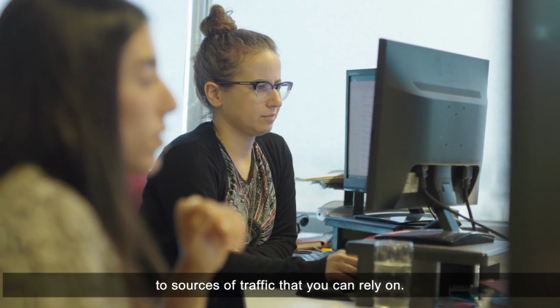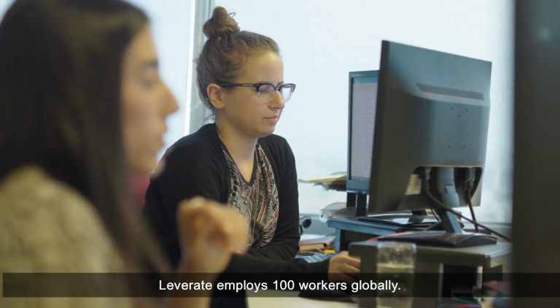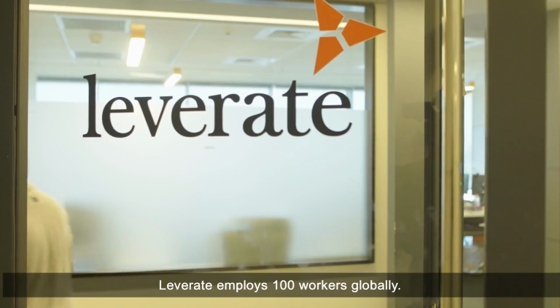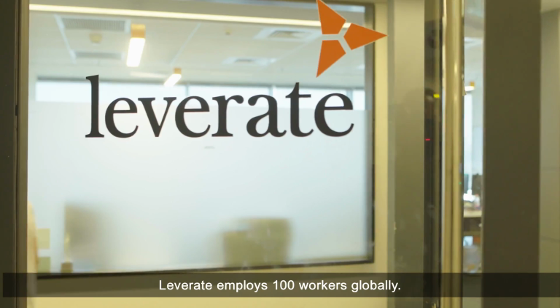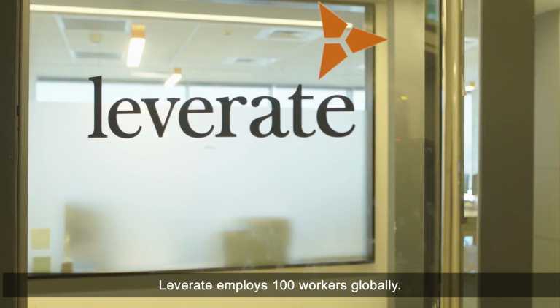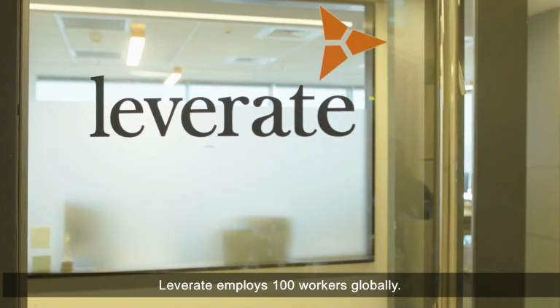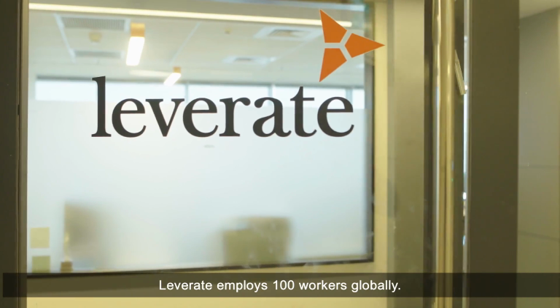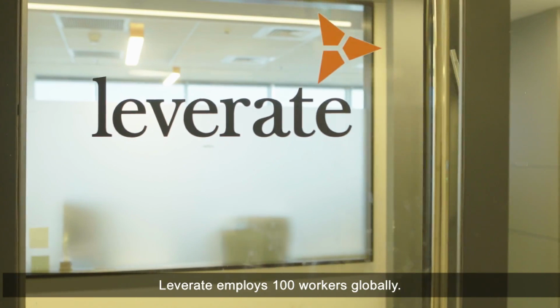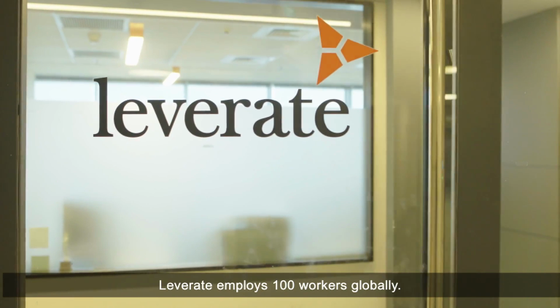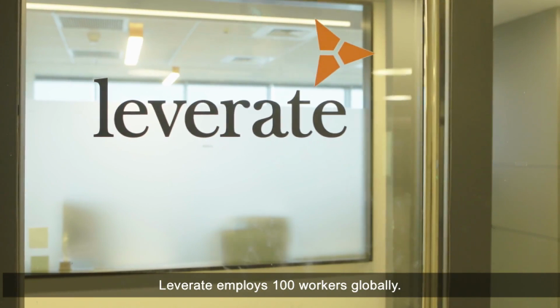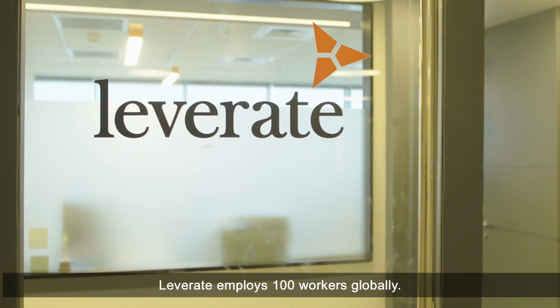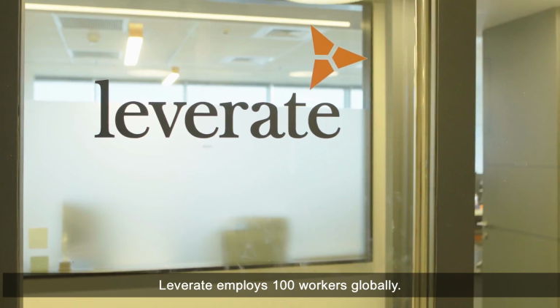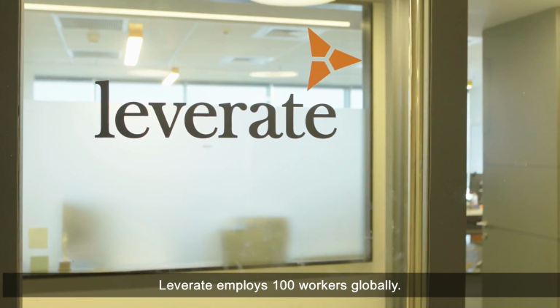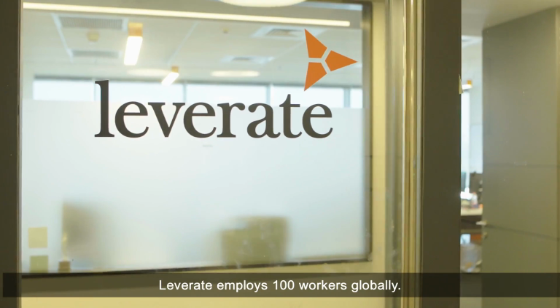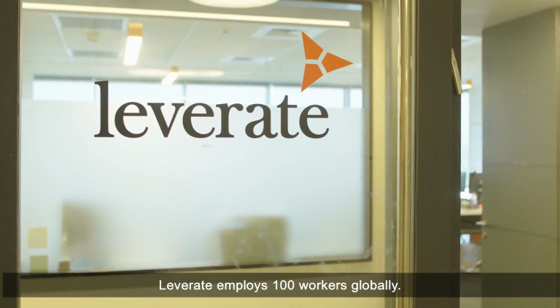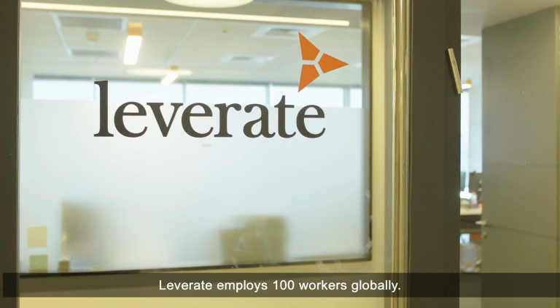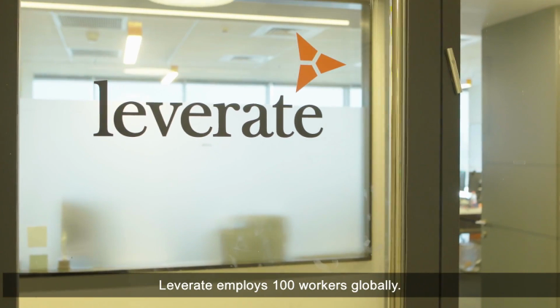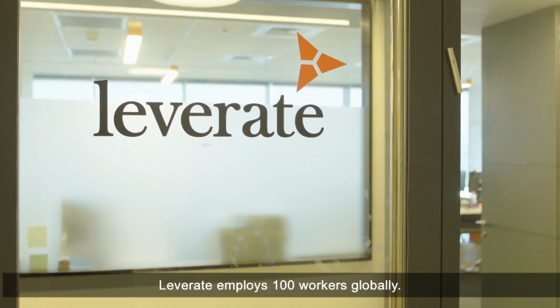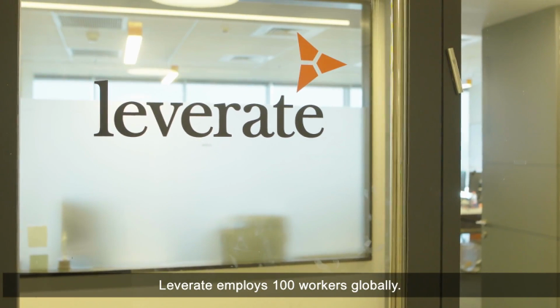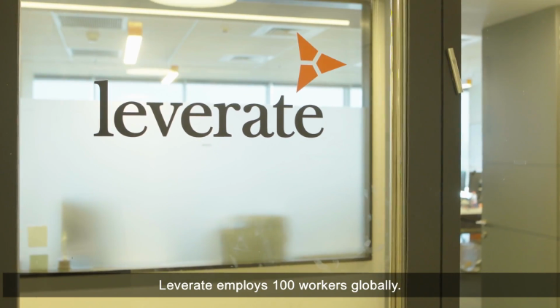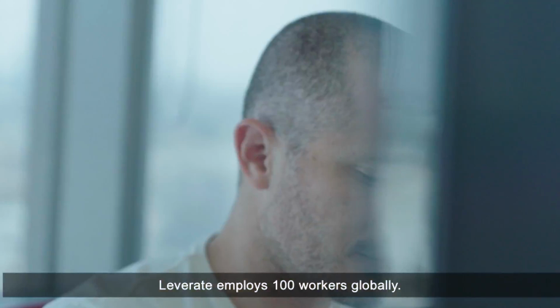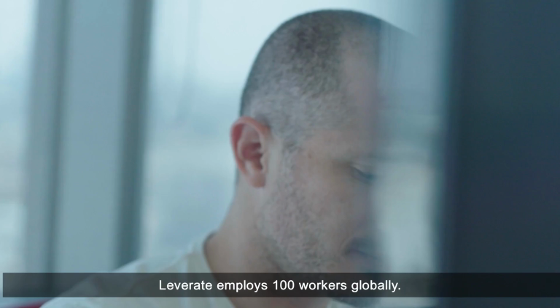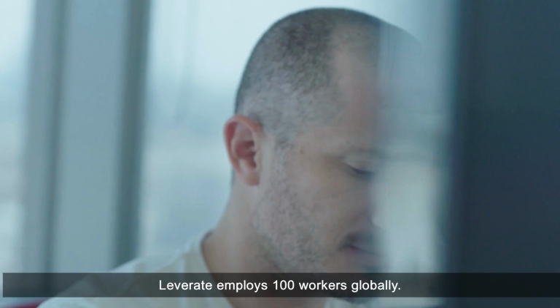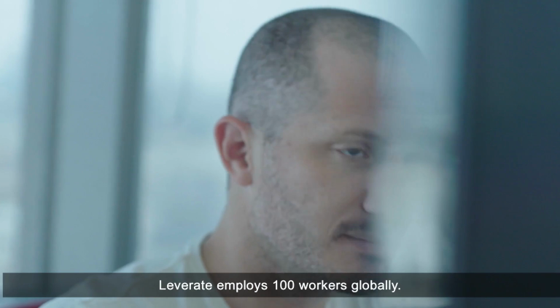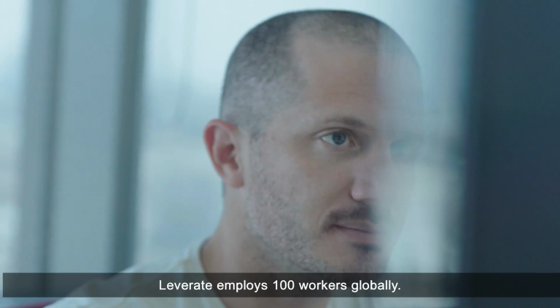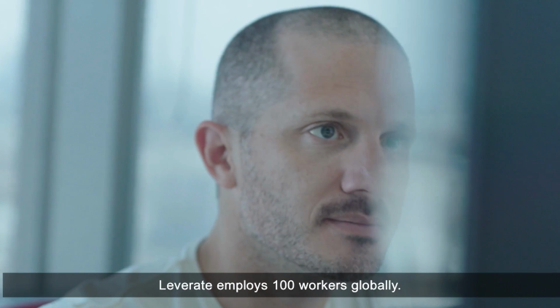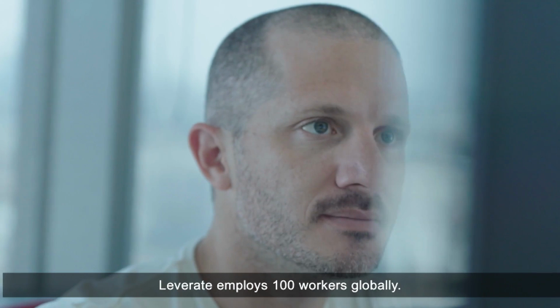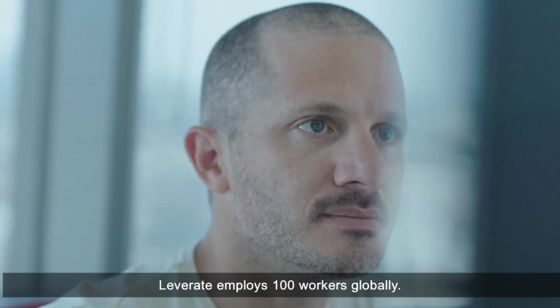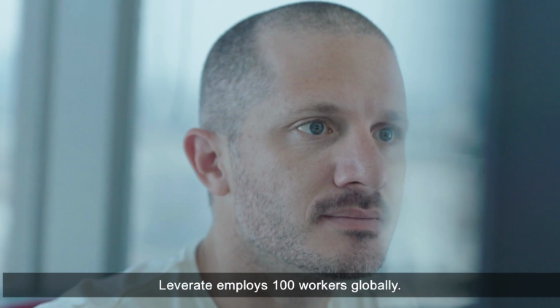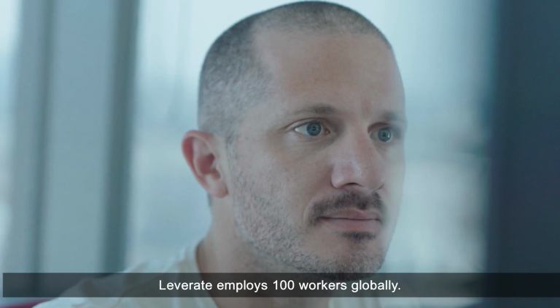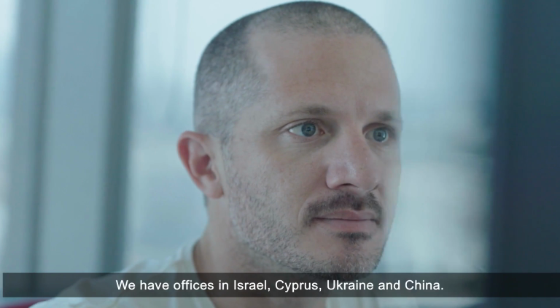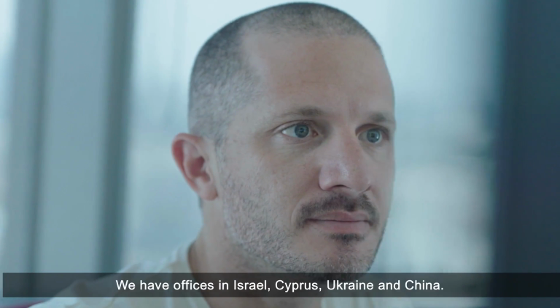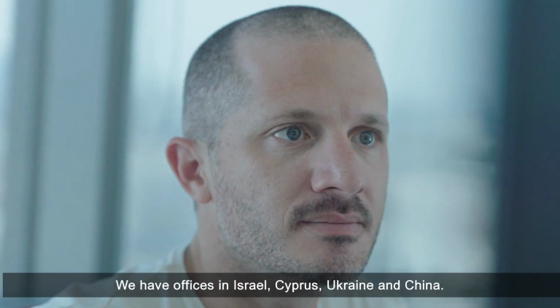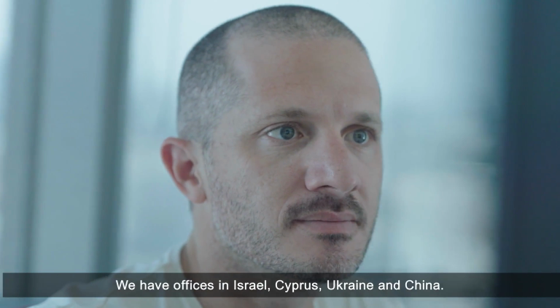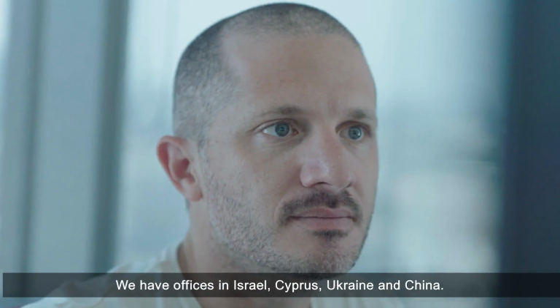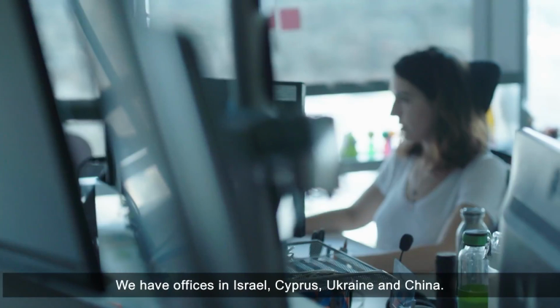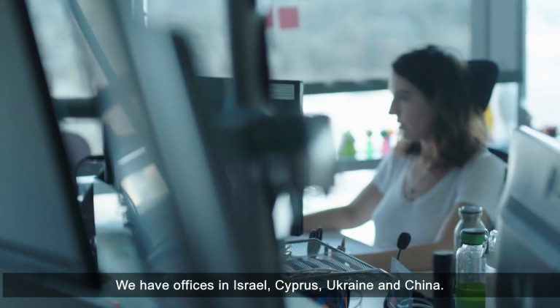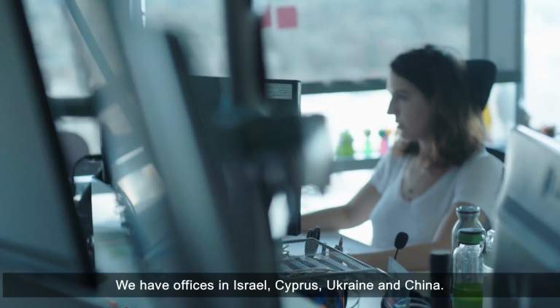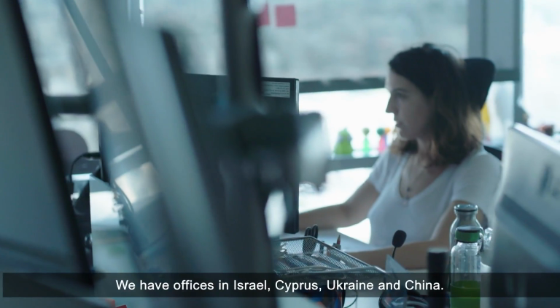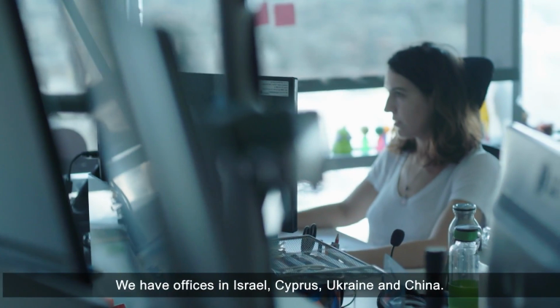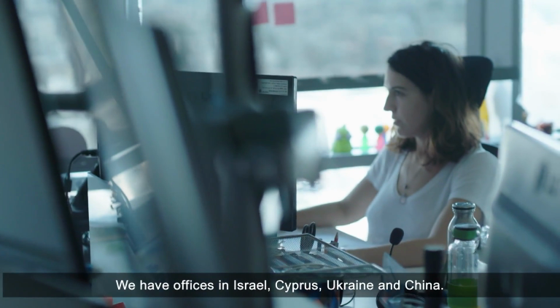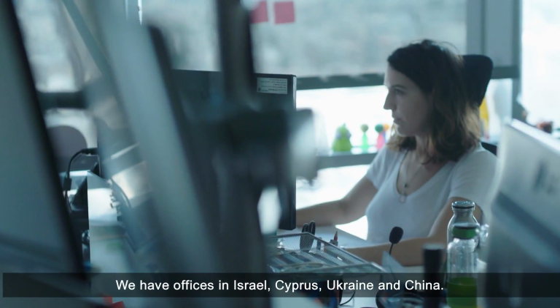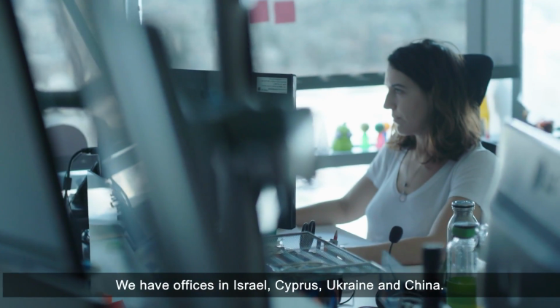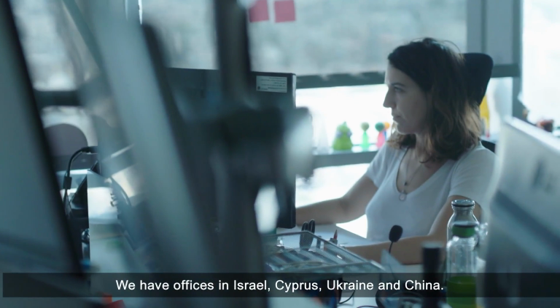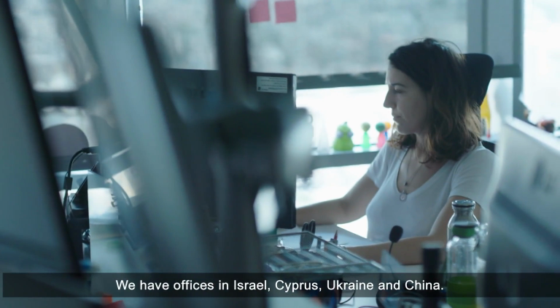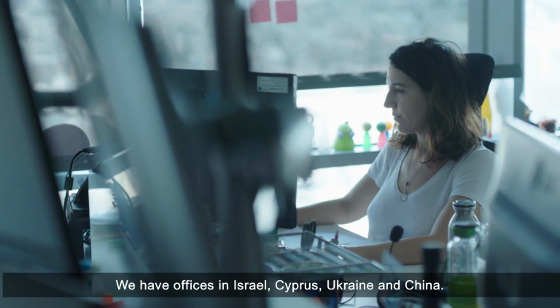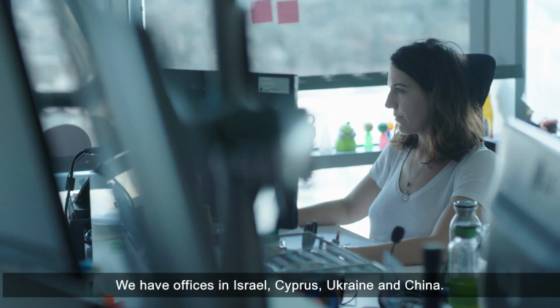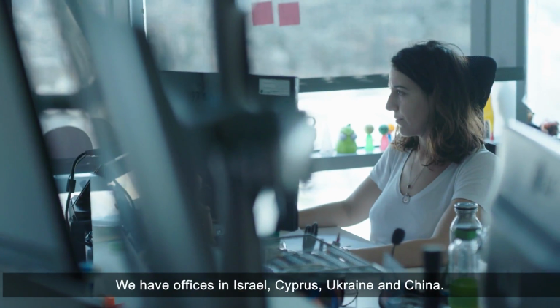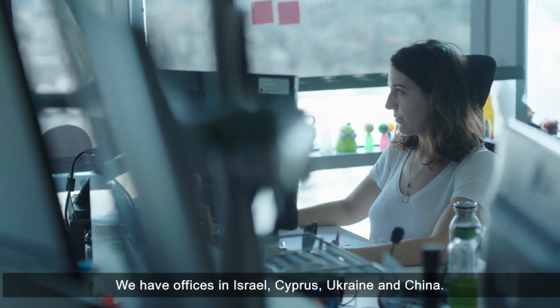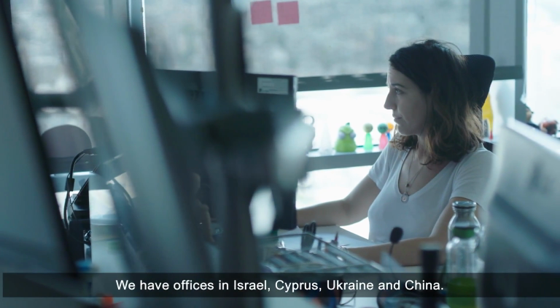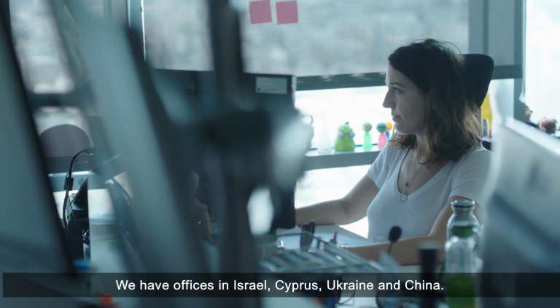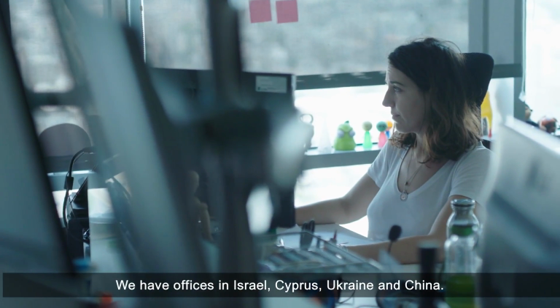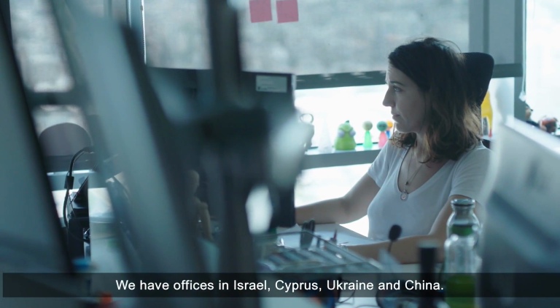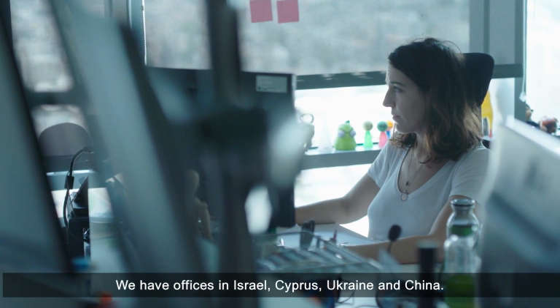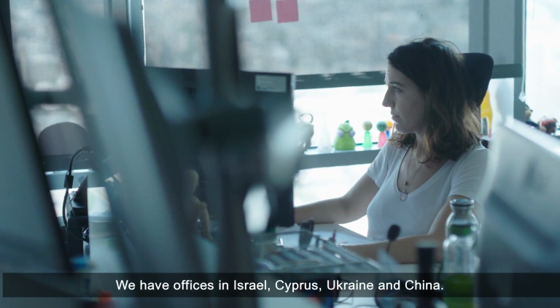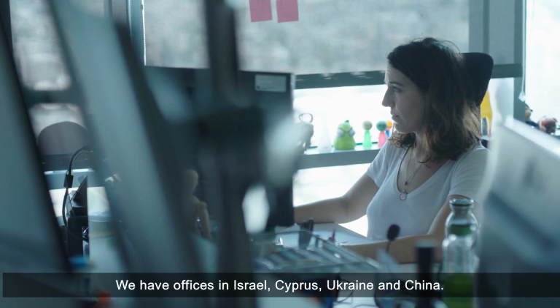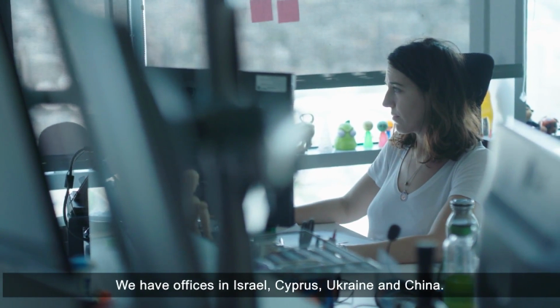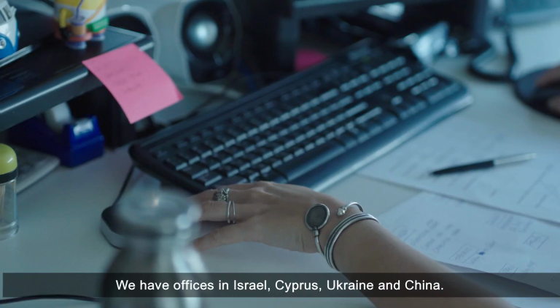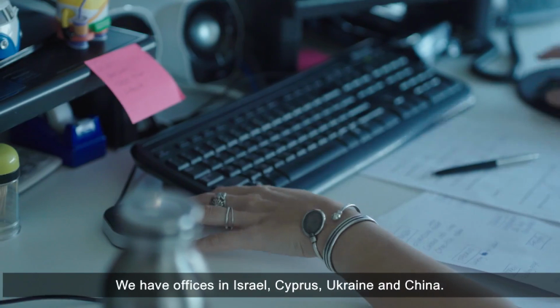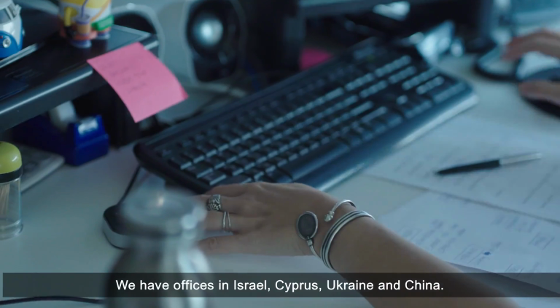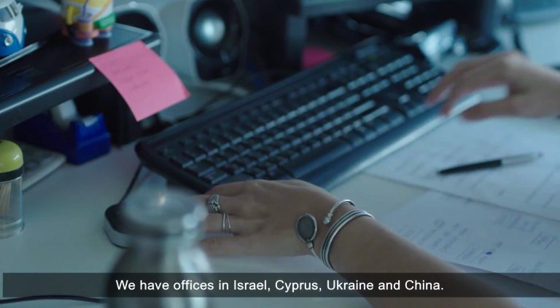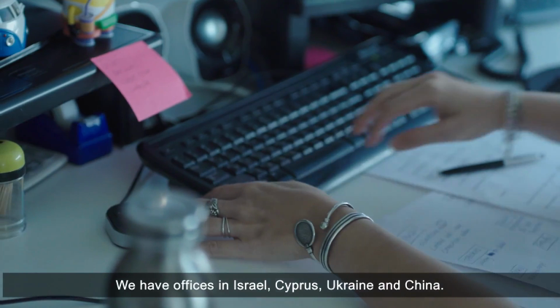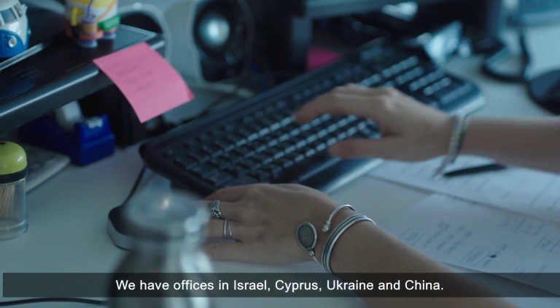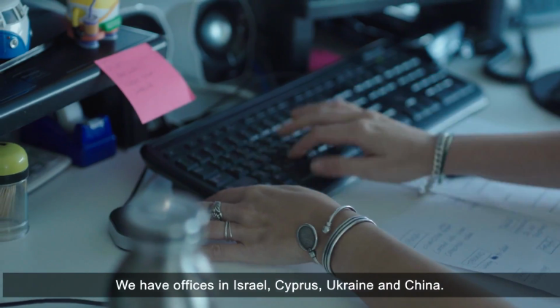Leveret employs 100 workers globally. We have offices in Israel, Cyprus, Ukraine and China.